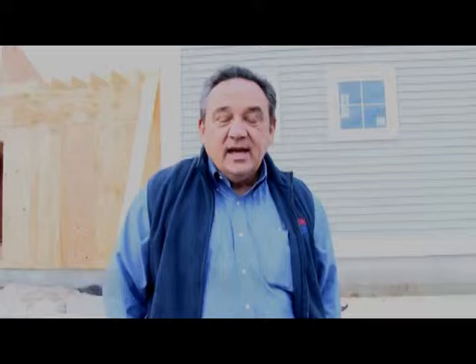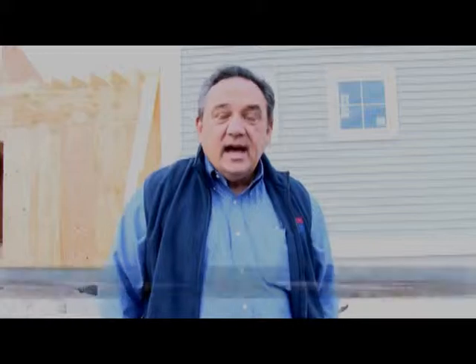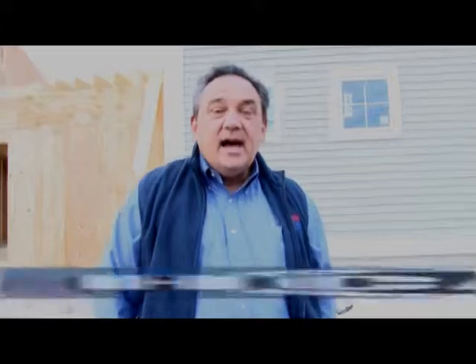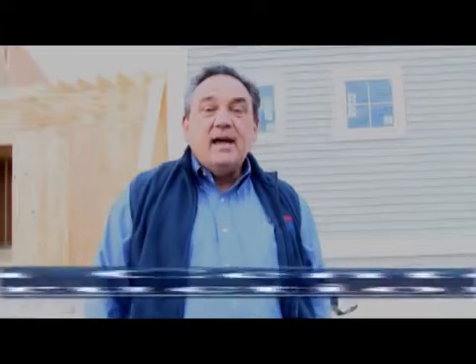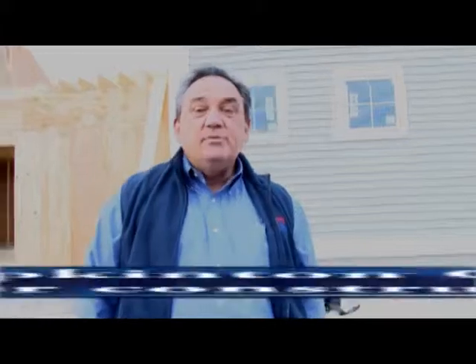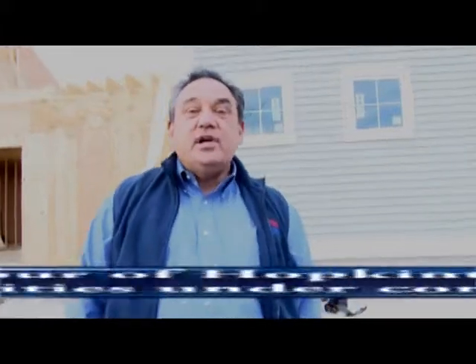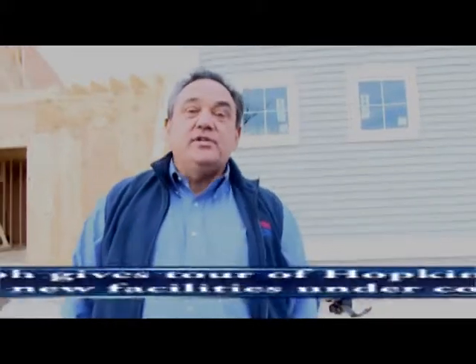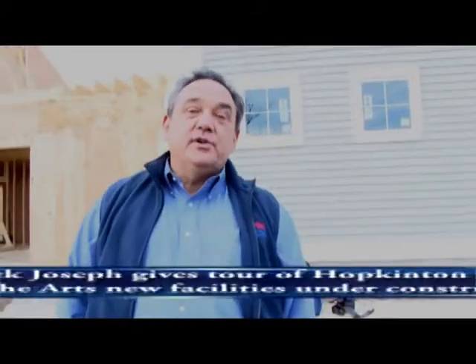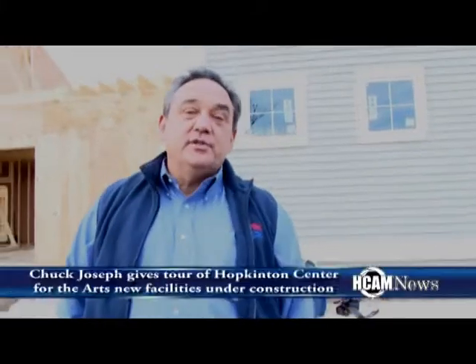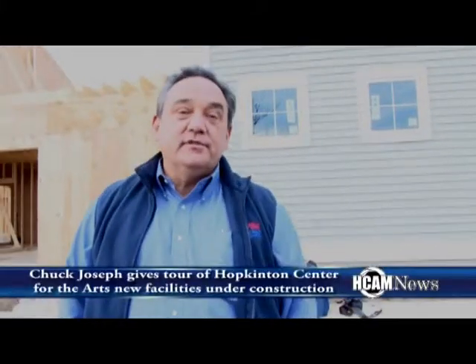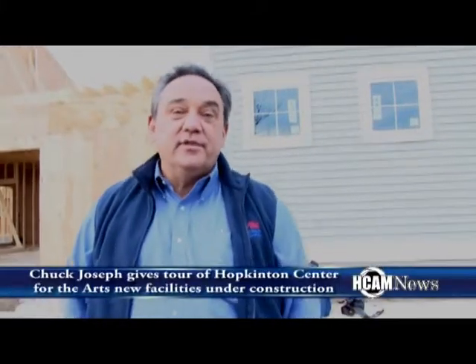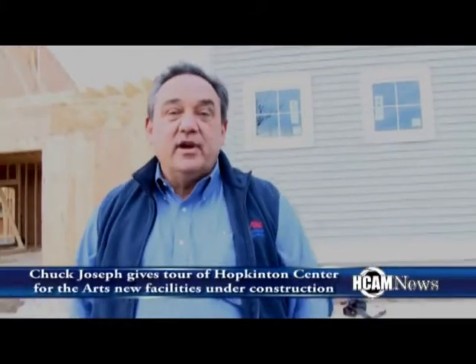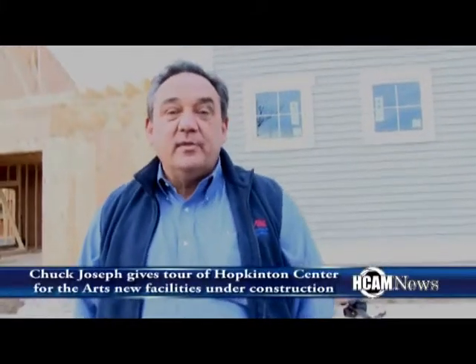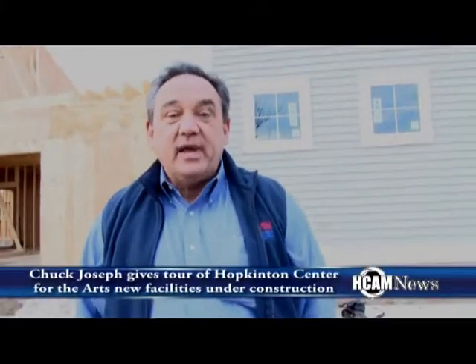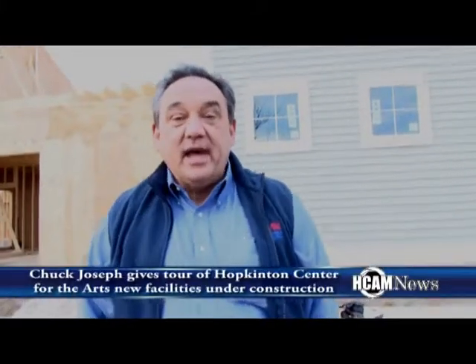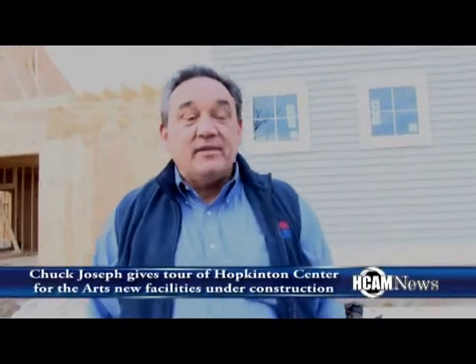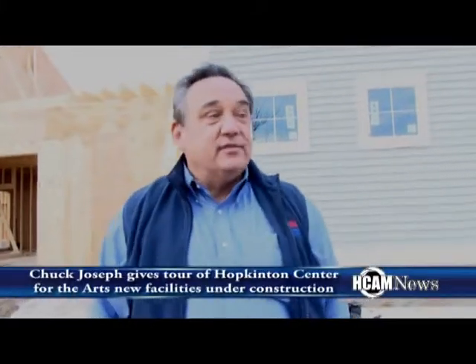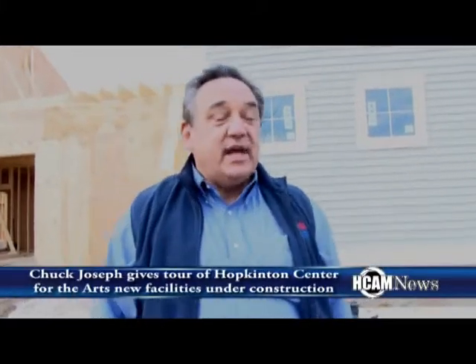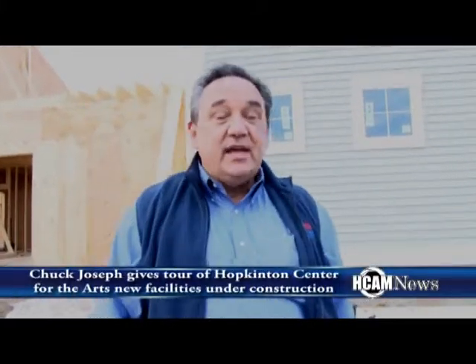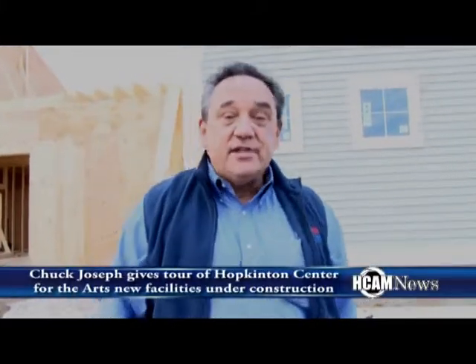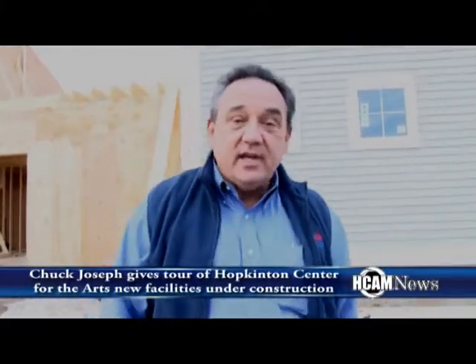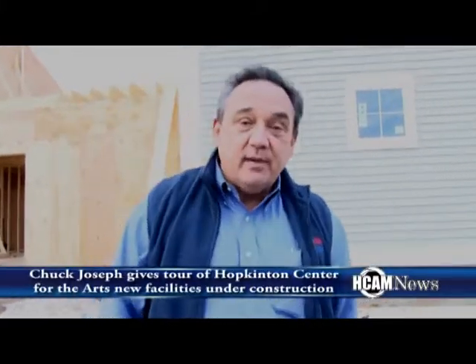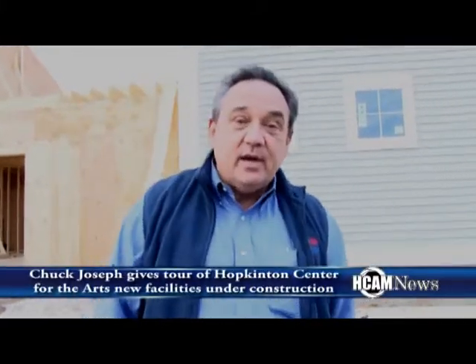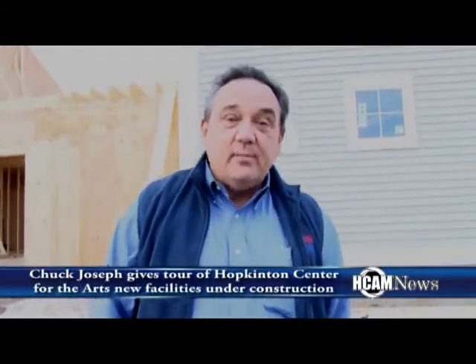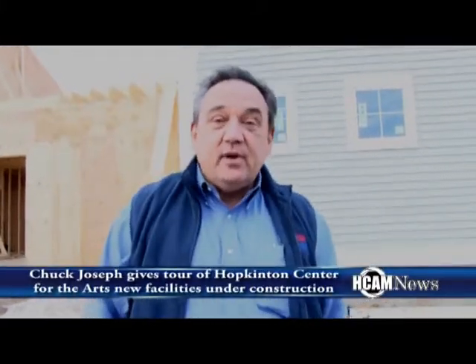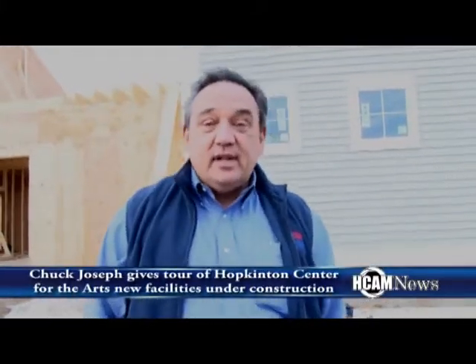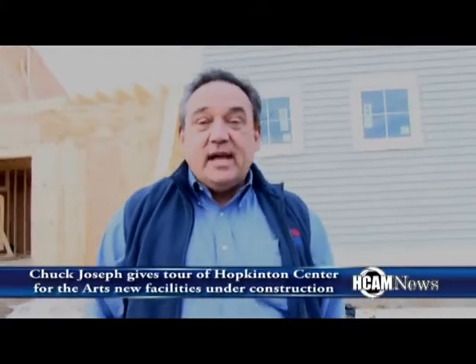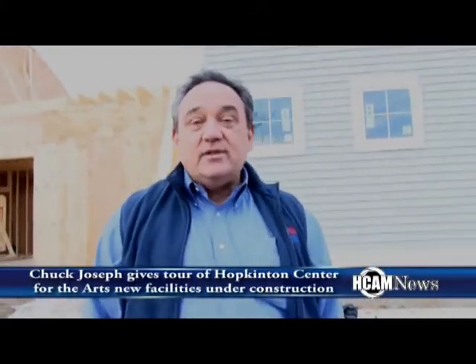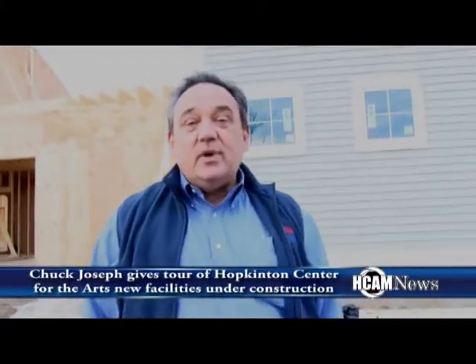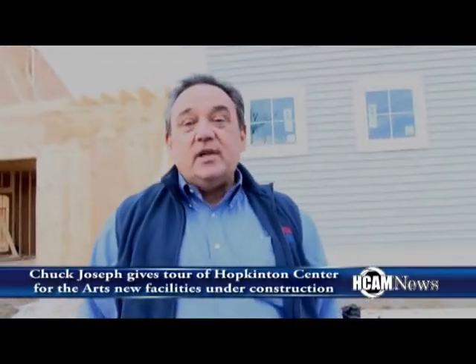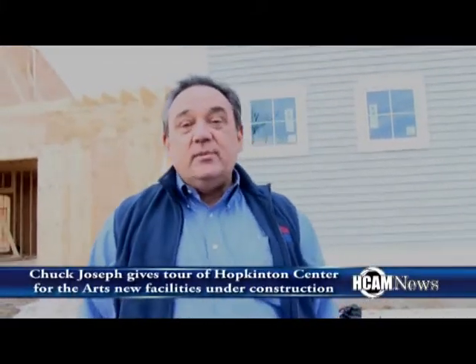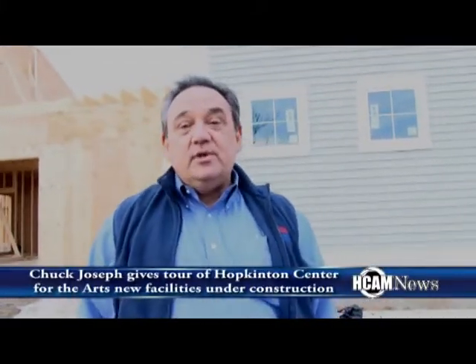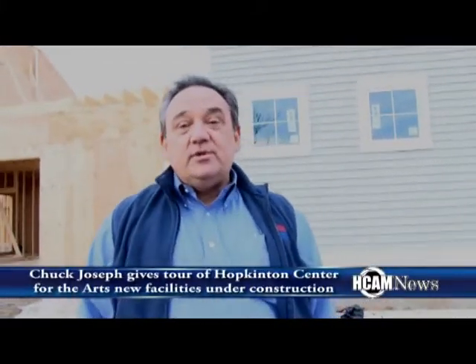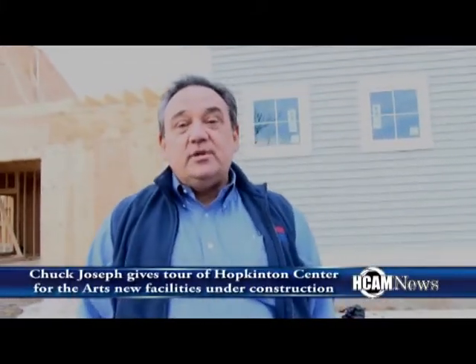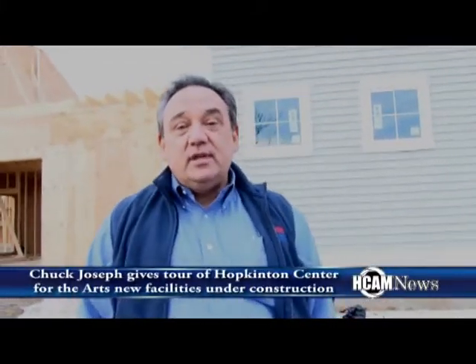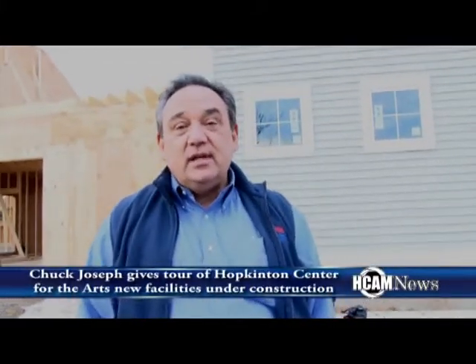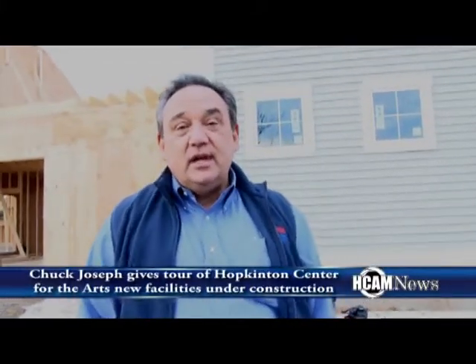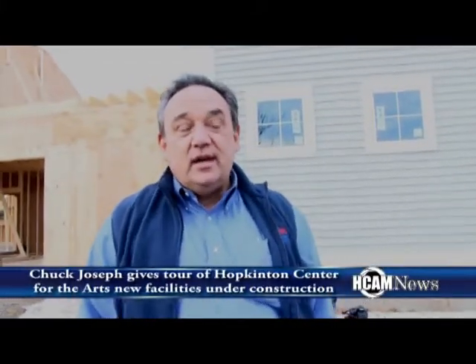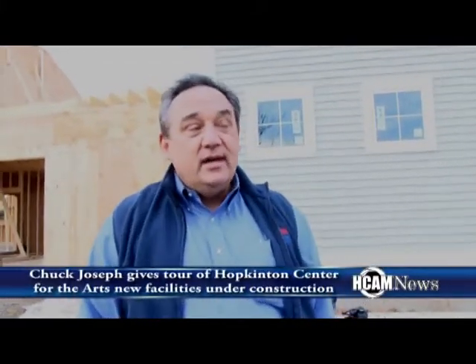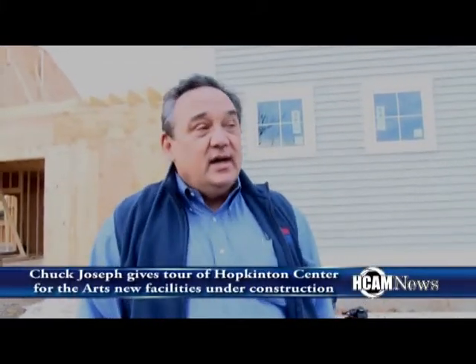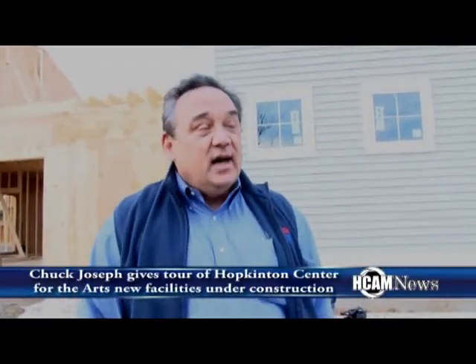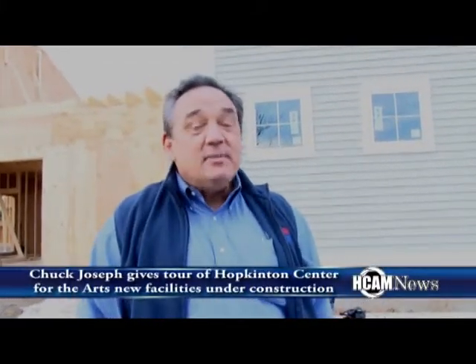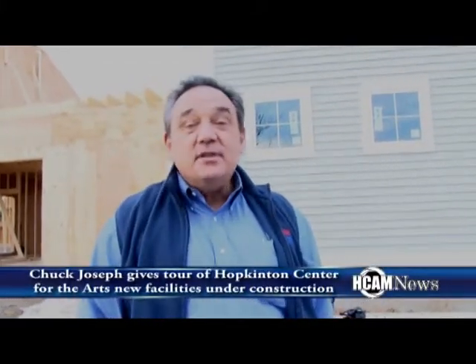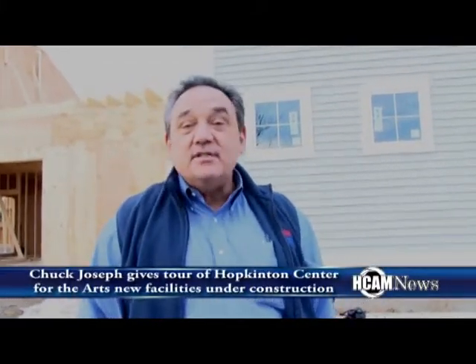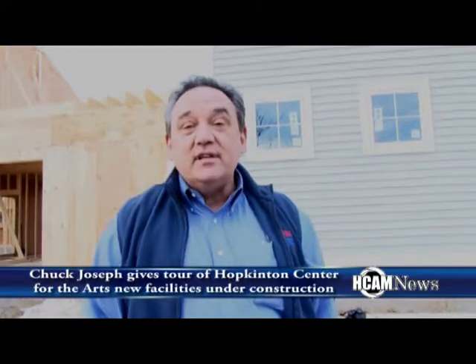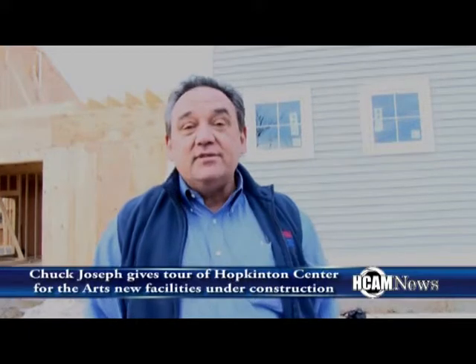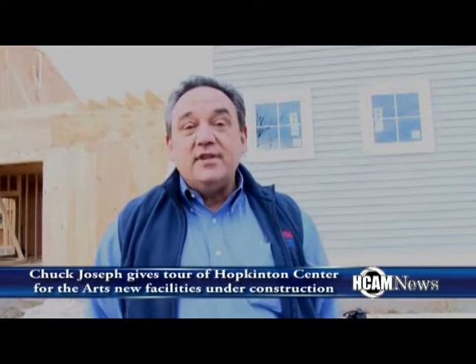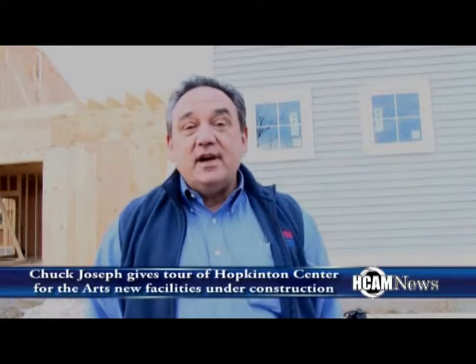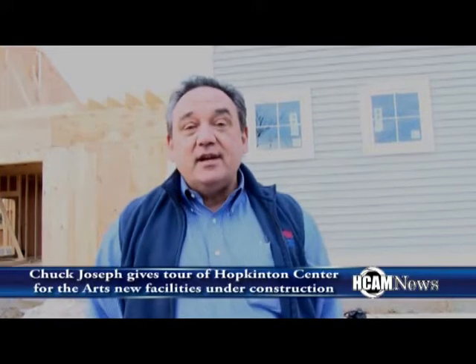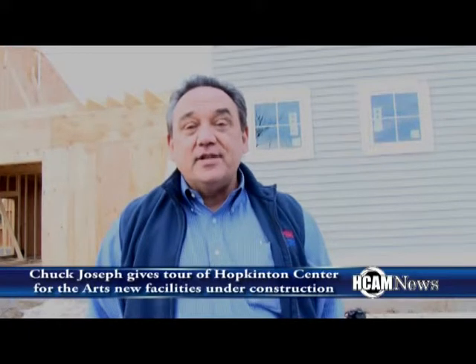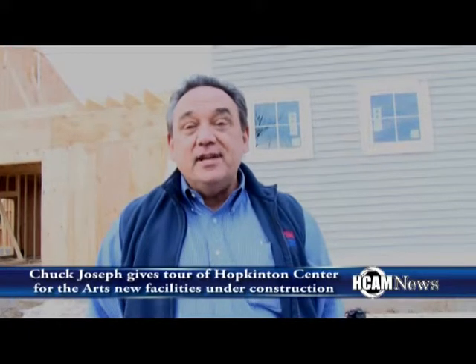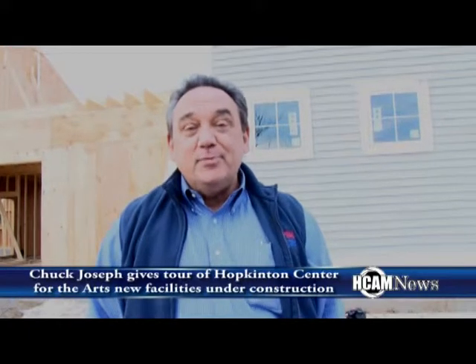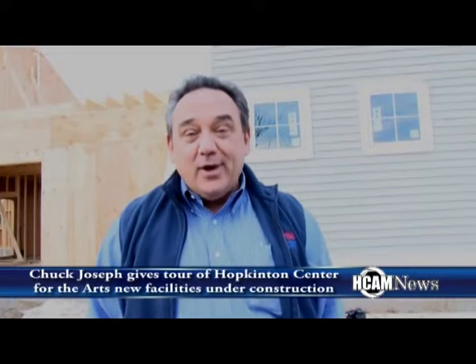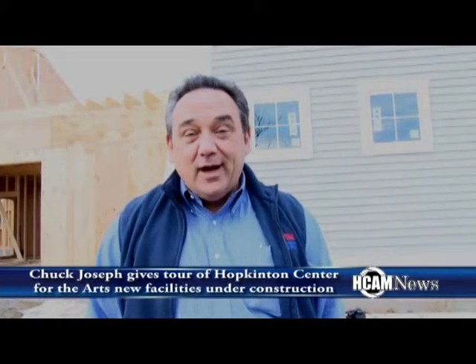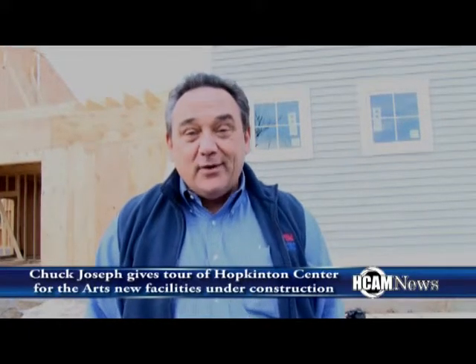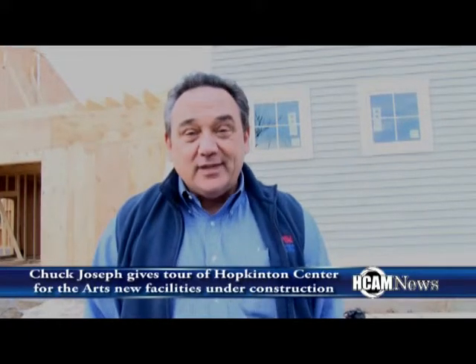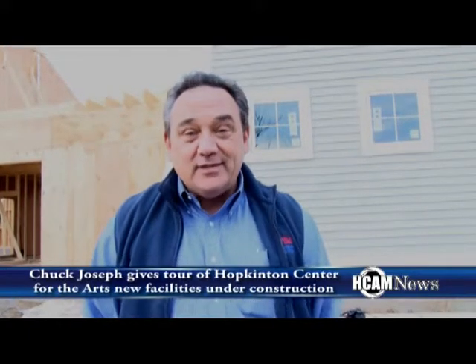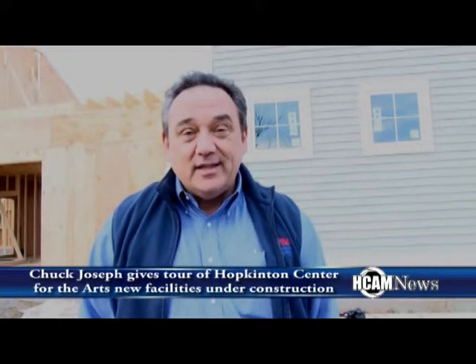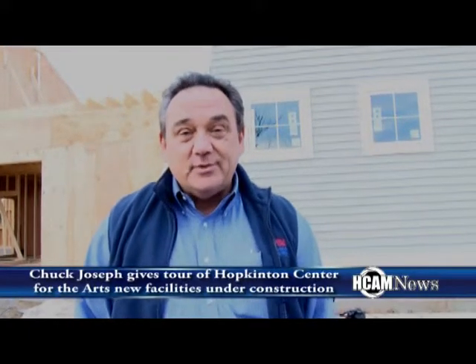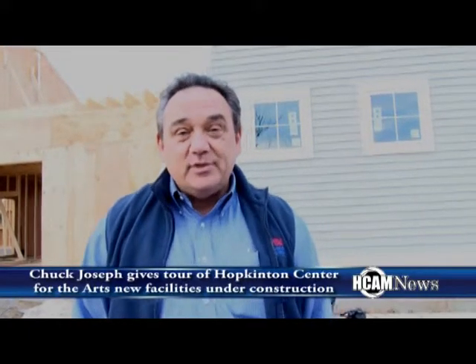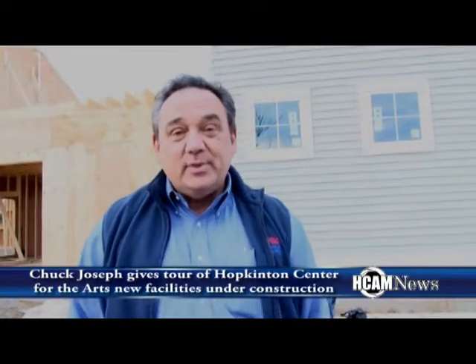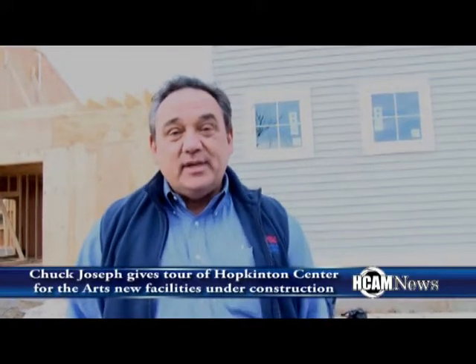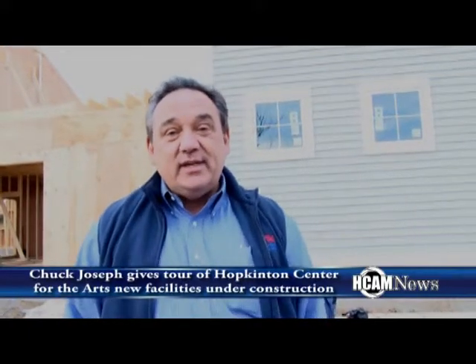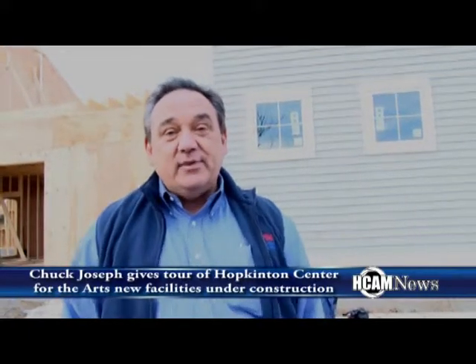Hi, I'm Chuck Joseph, and on behalf of HCAM, I'm glad to welcome you to the Hopkinton Center for the Arts in progress as we speak here.